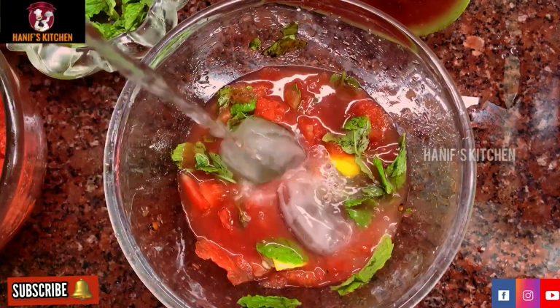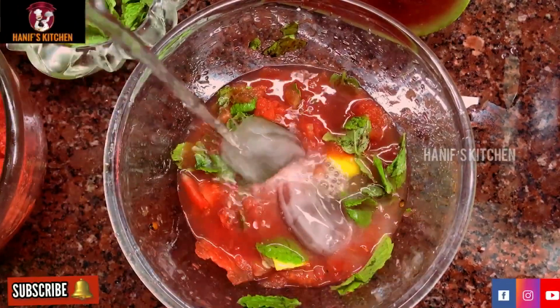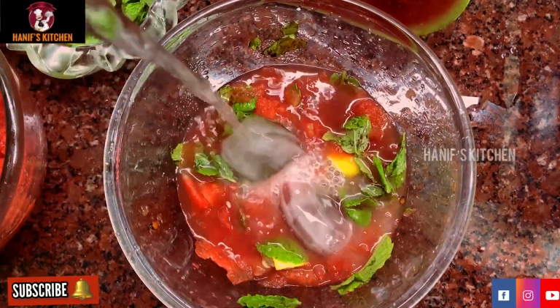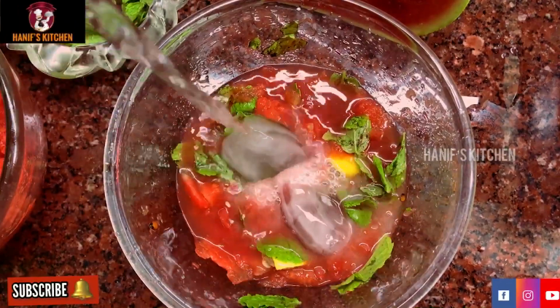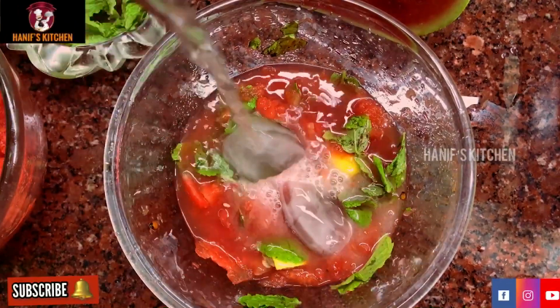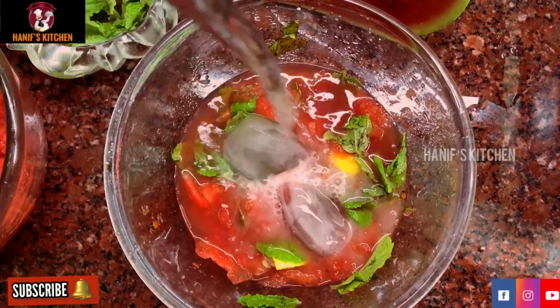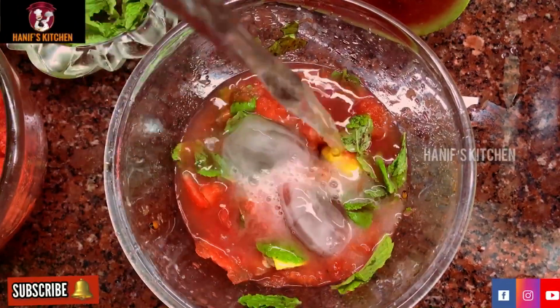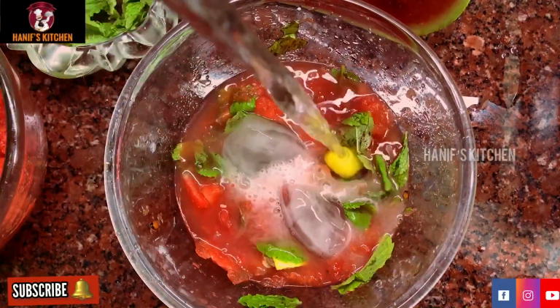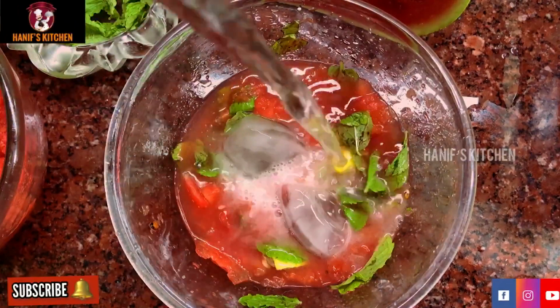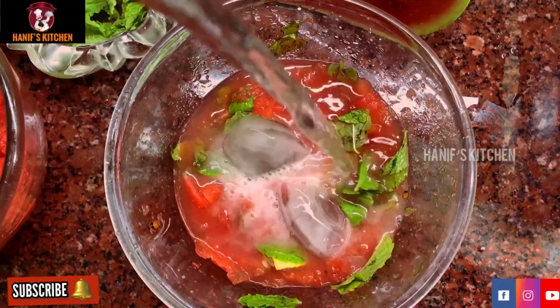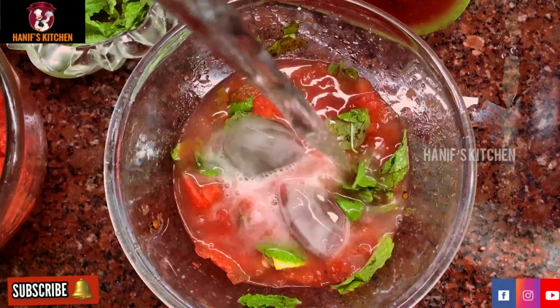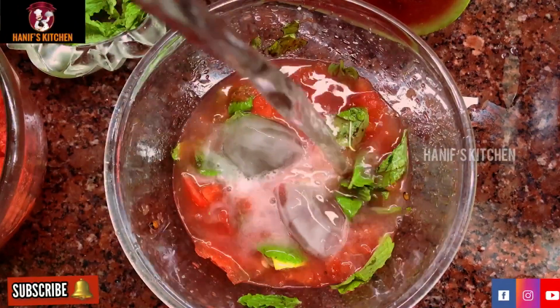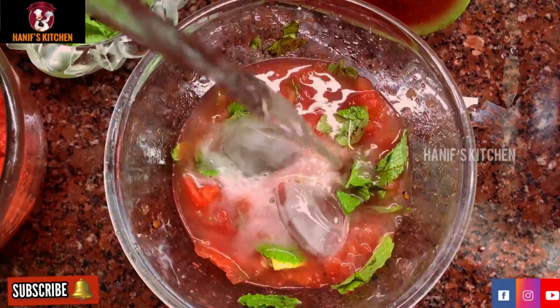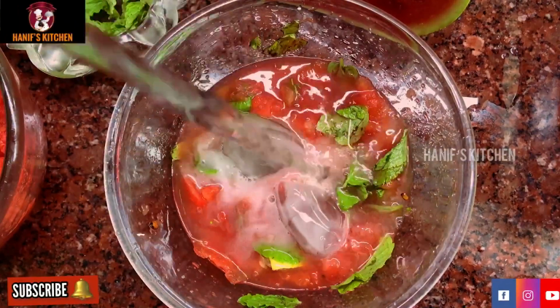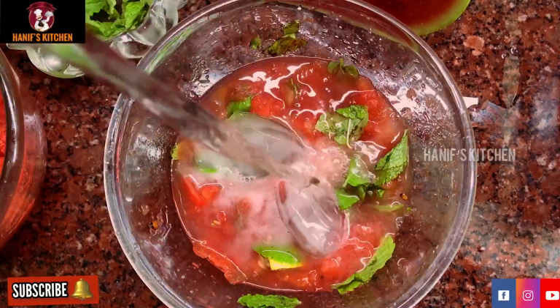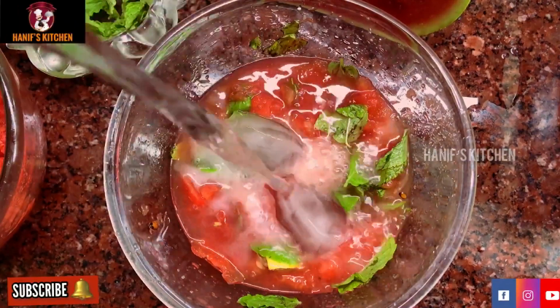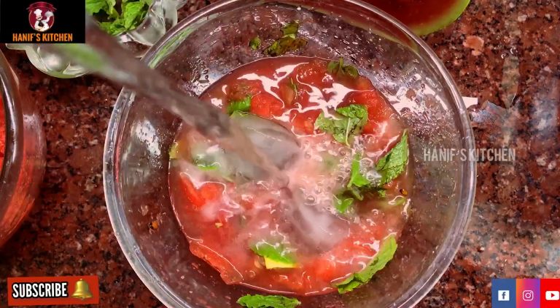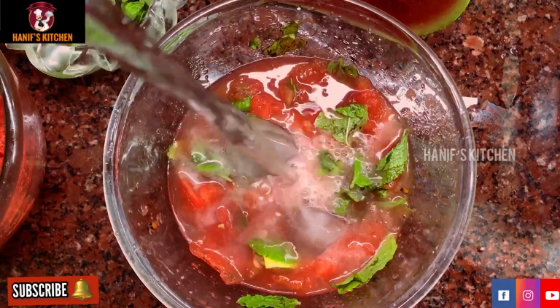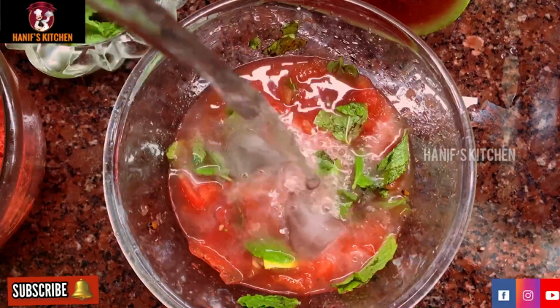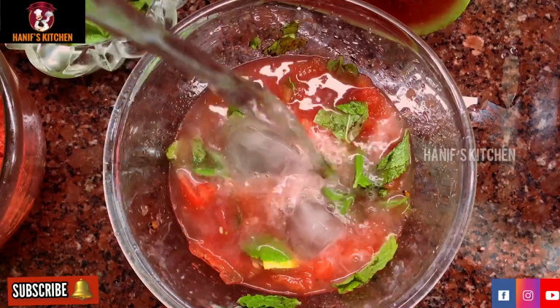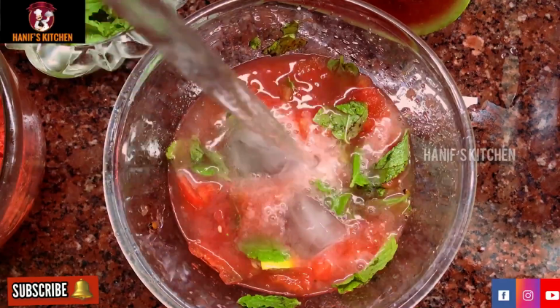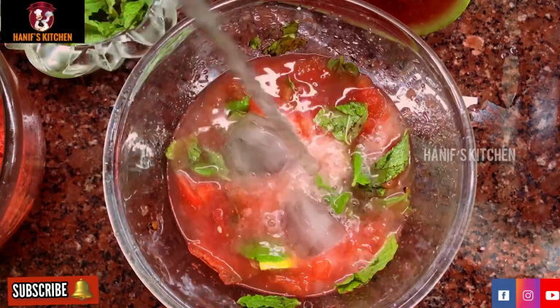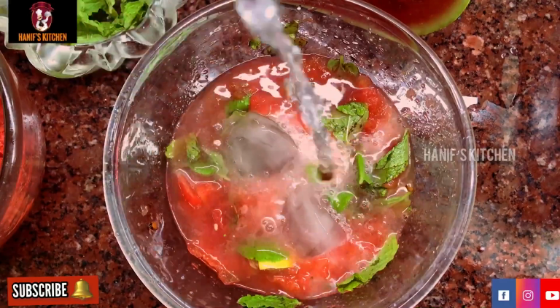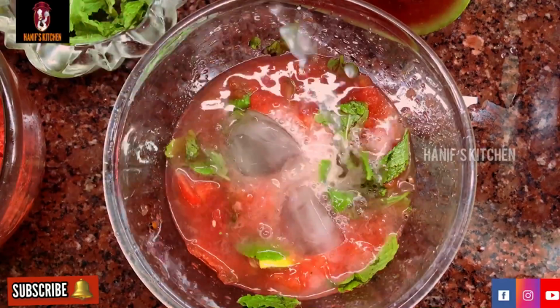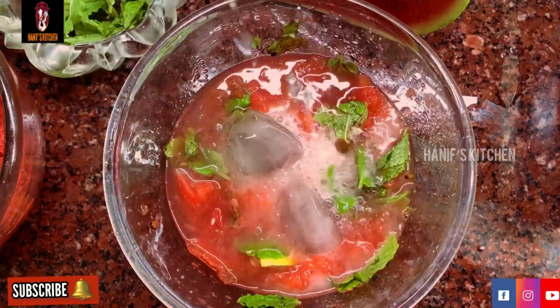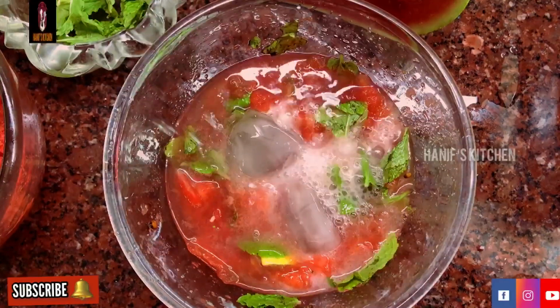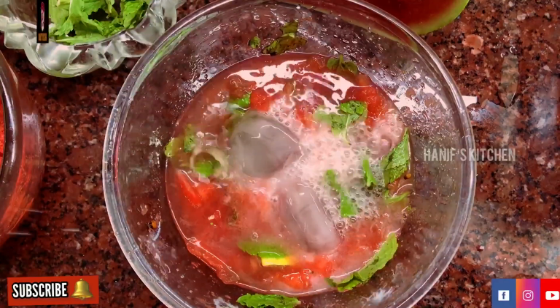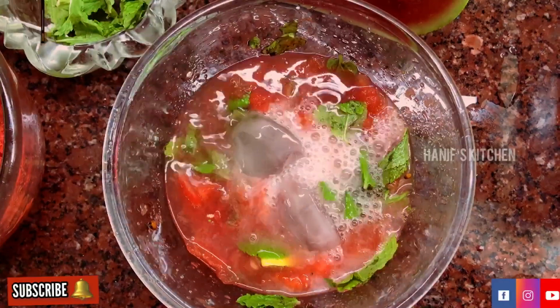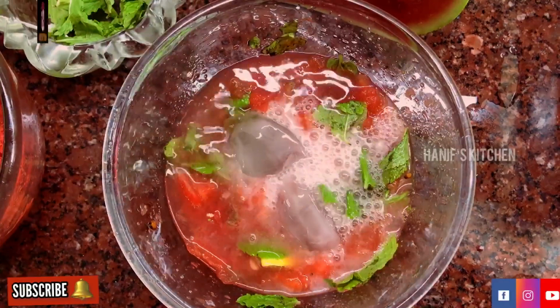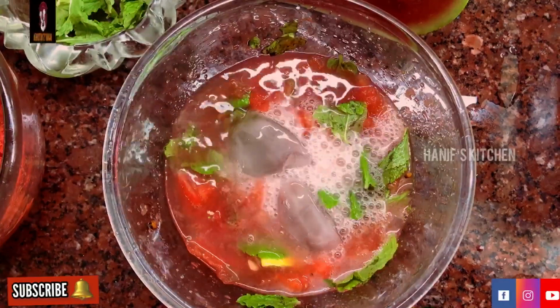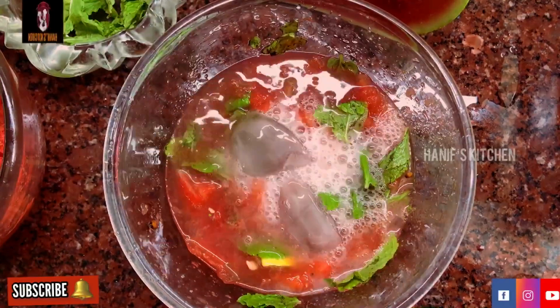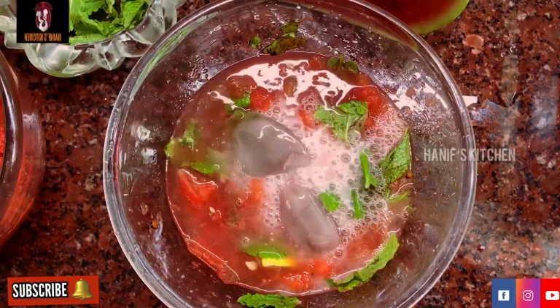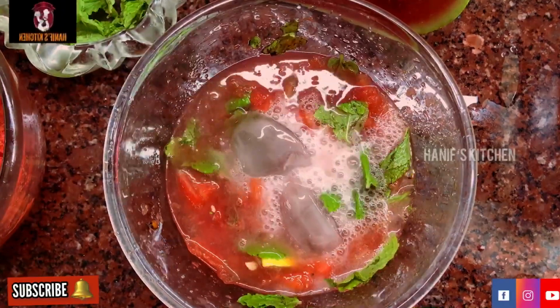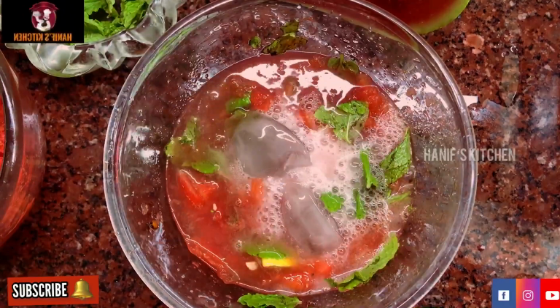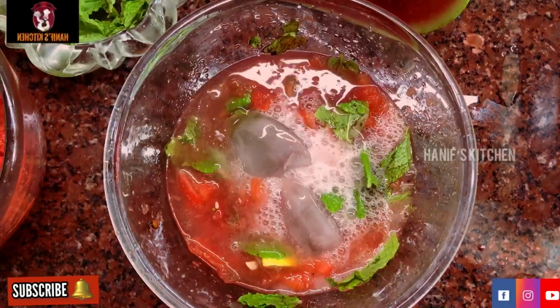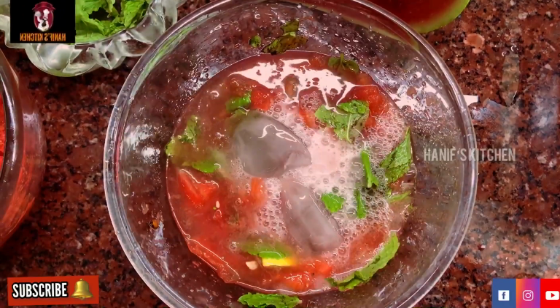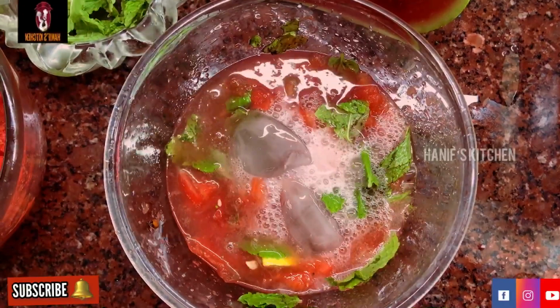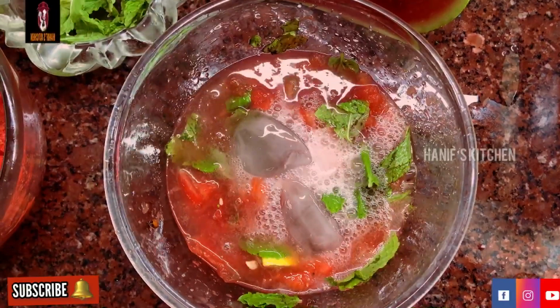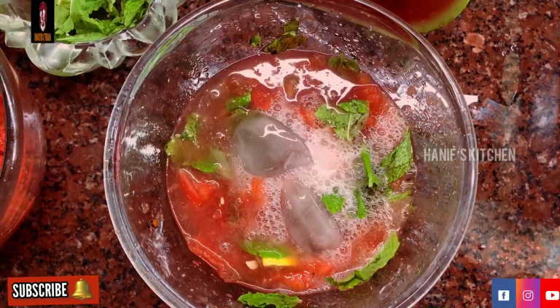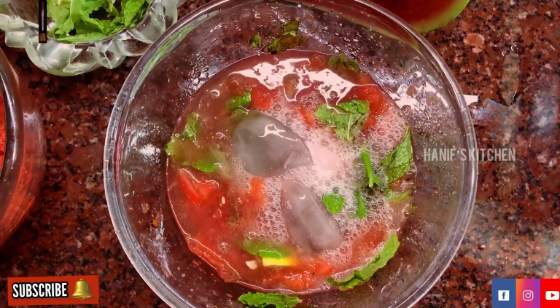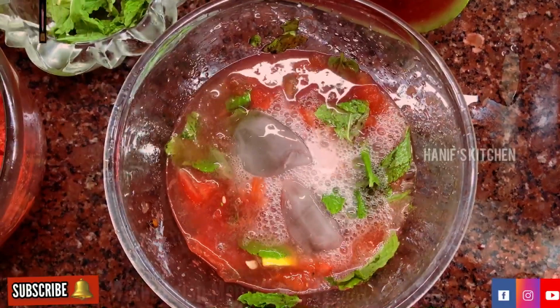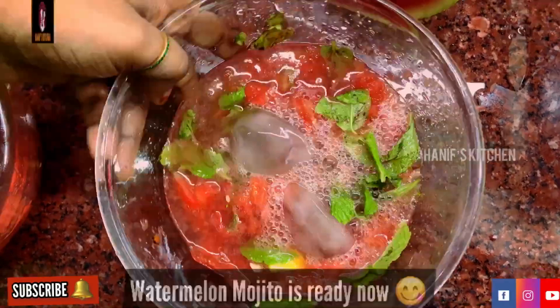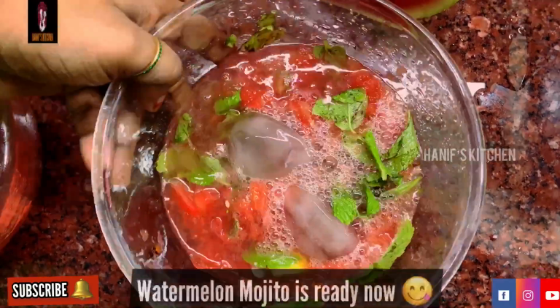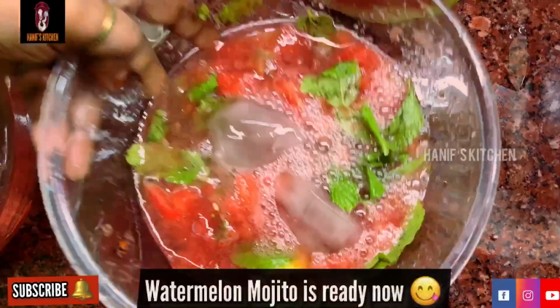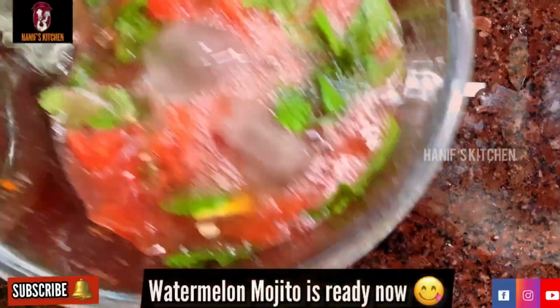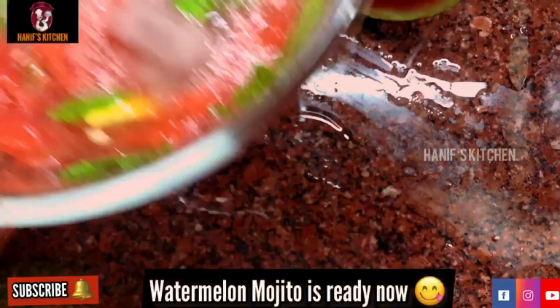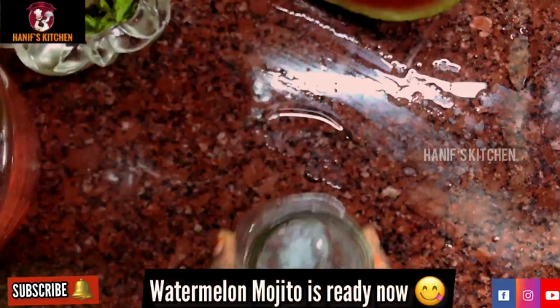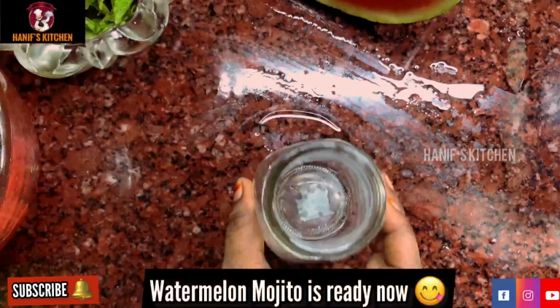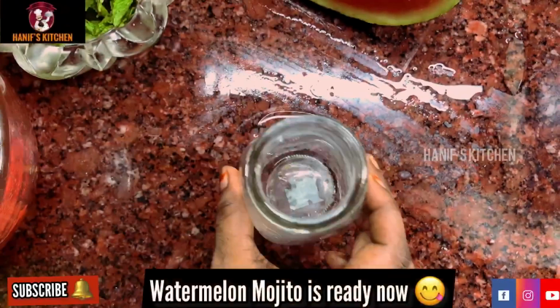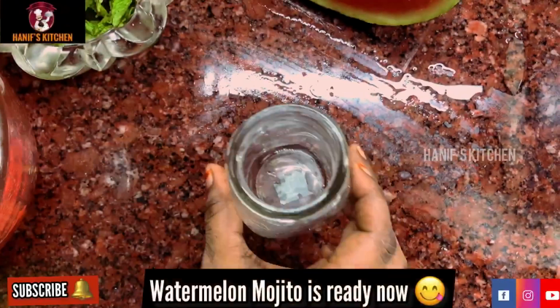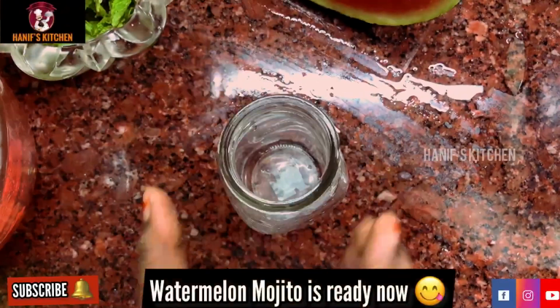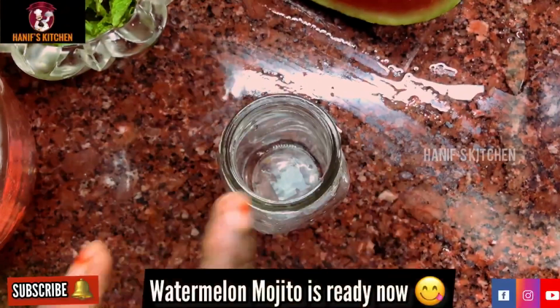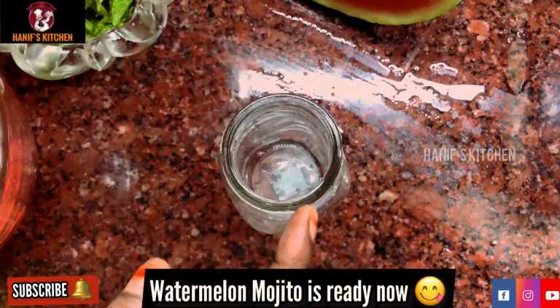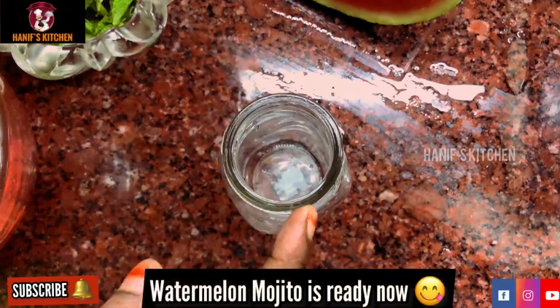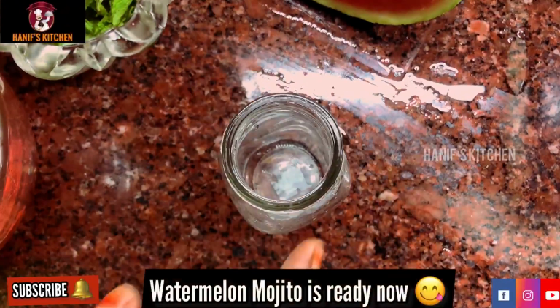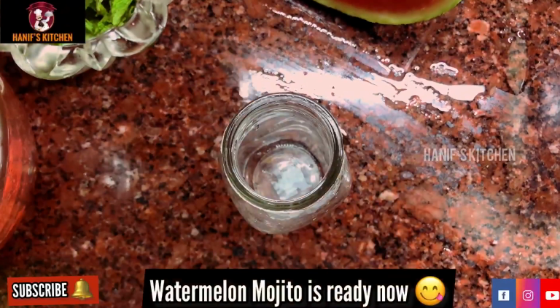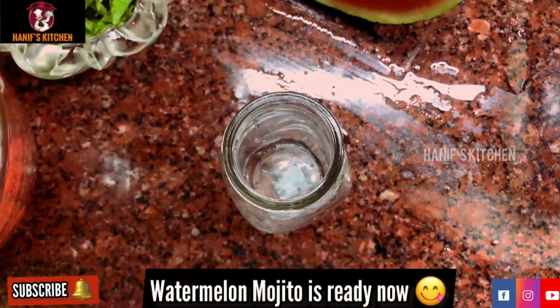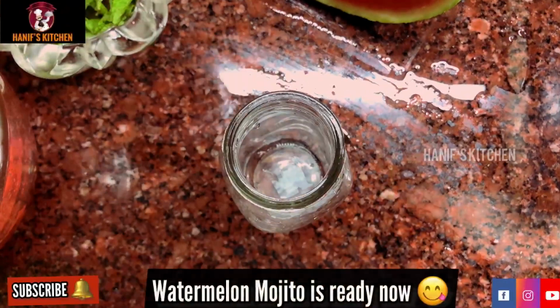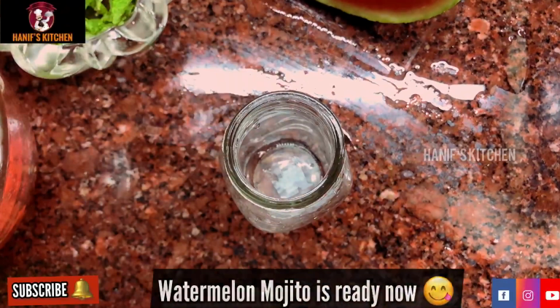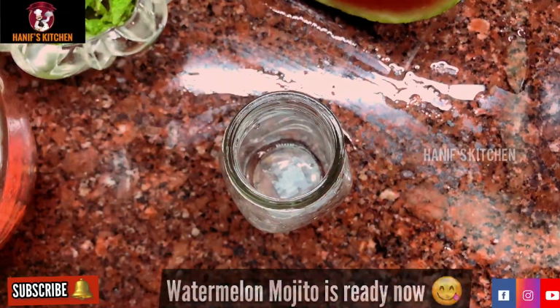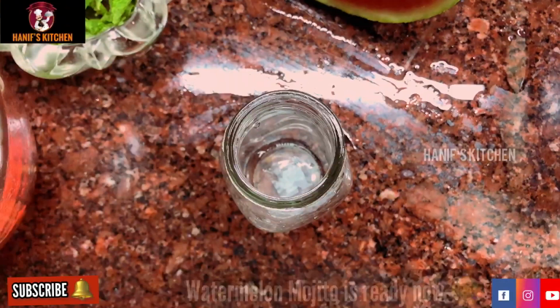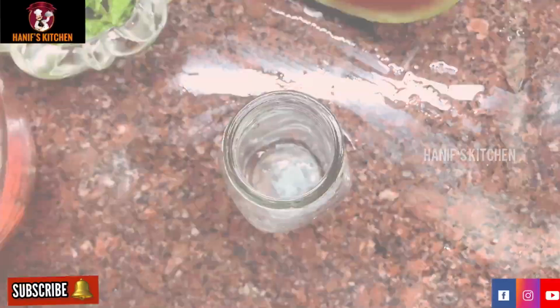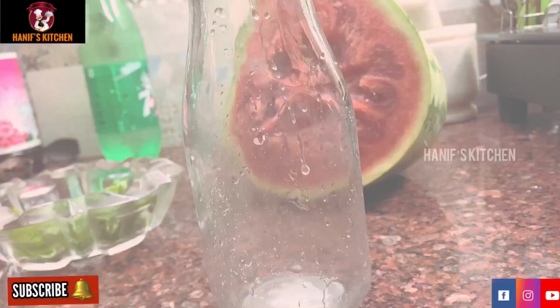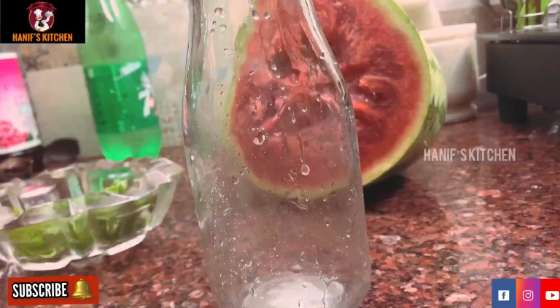We will also add 7-up. Now the watermelon mojito is ready.